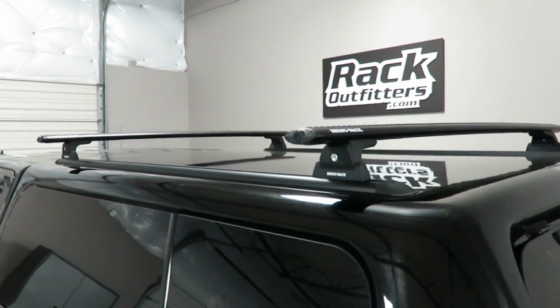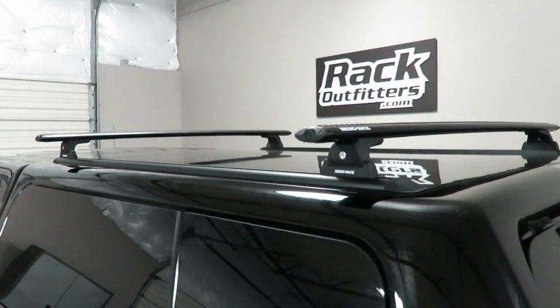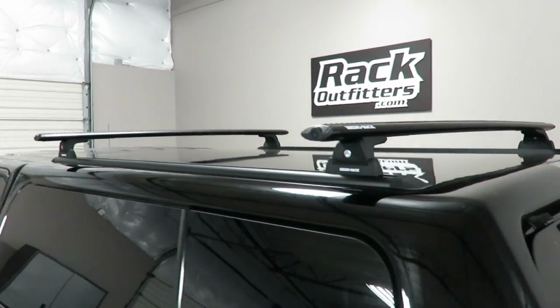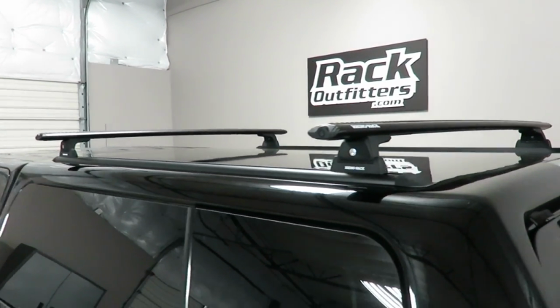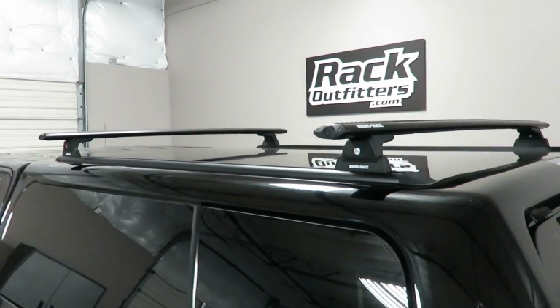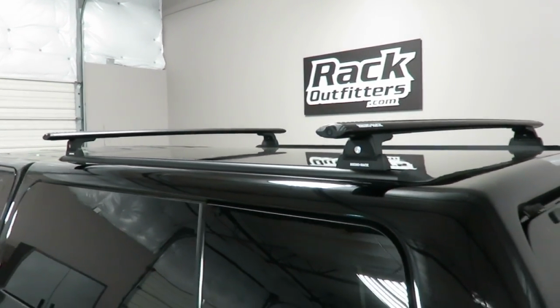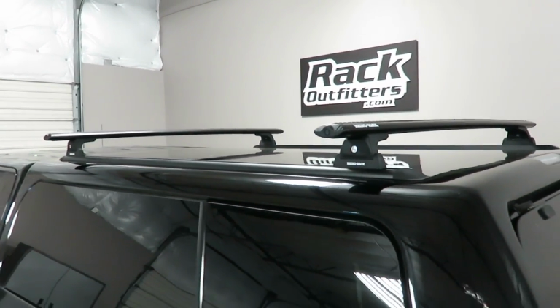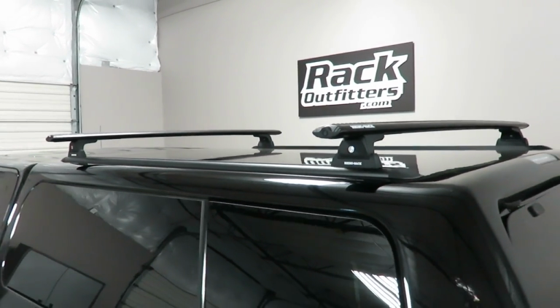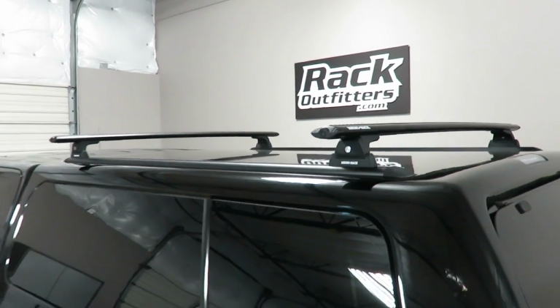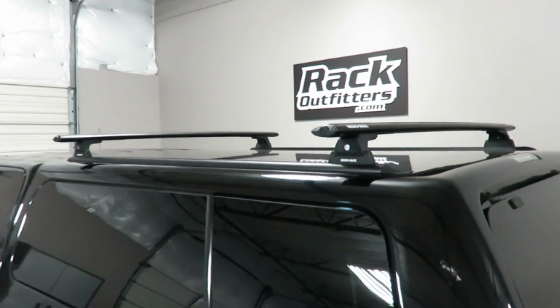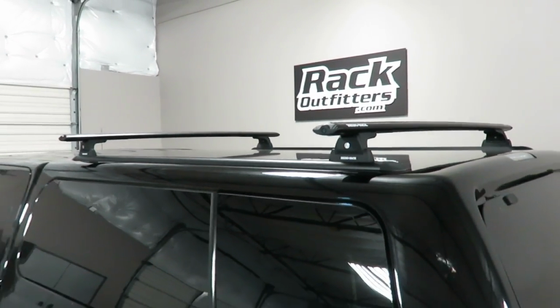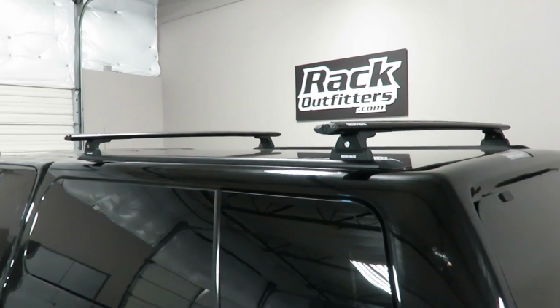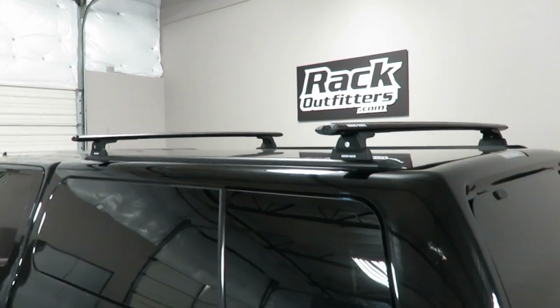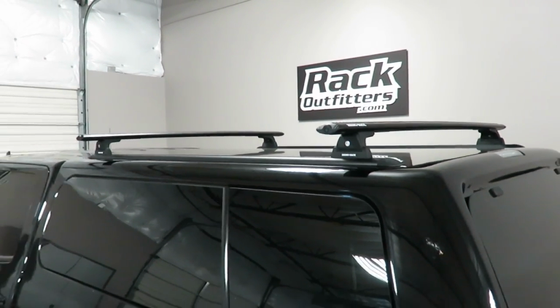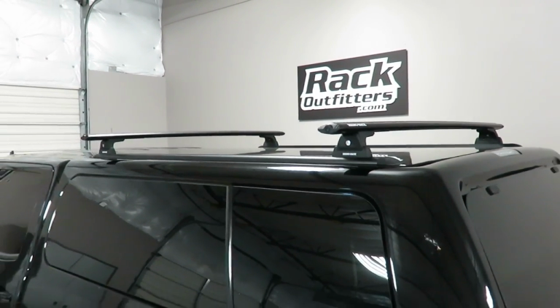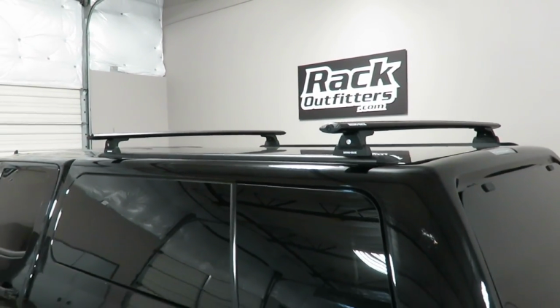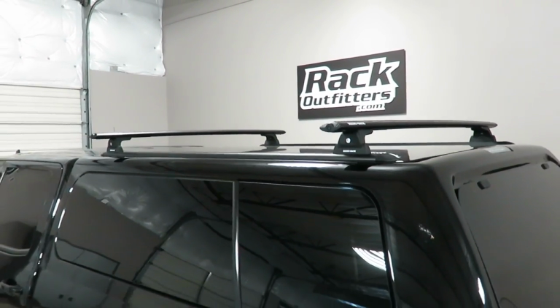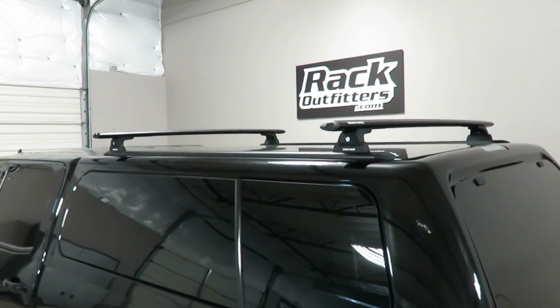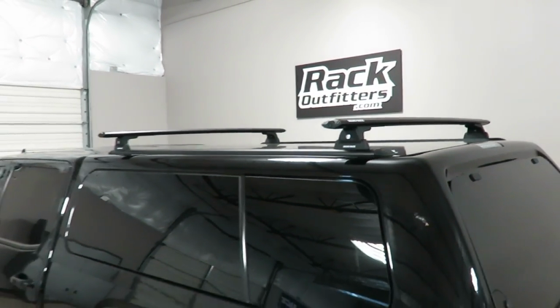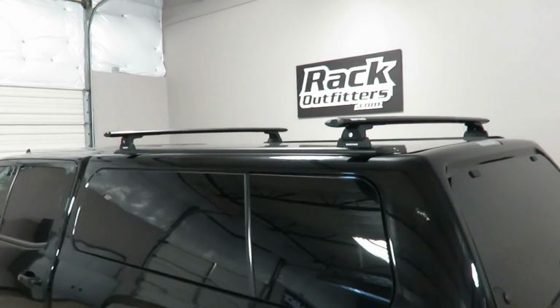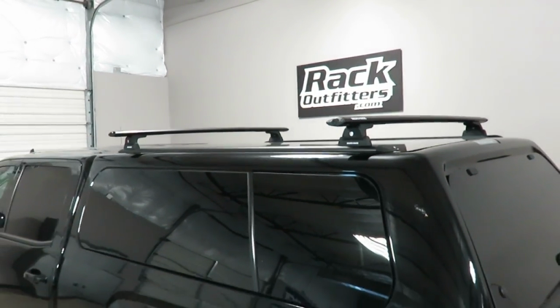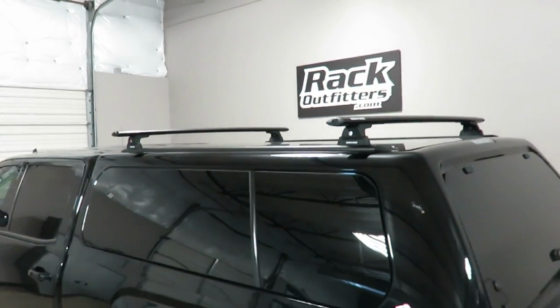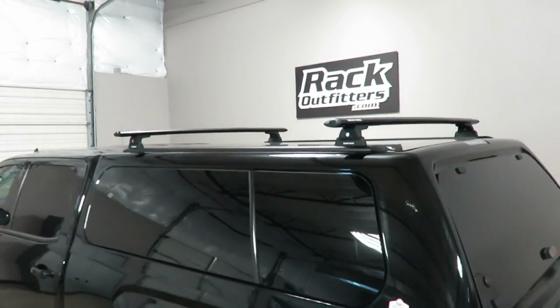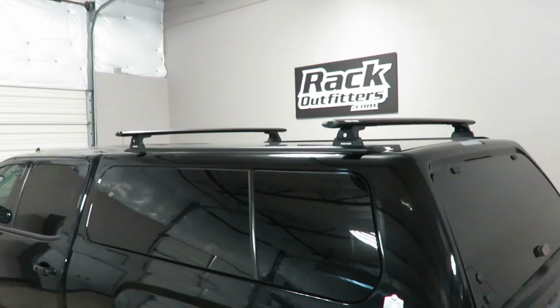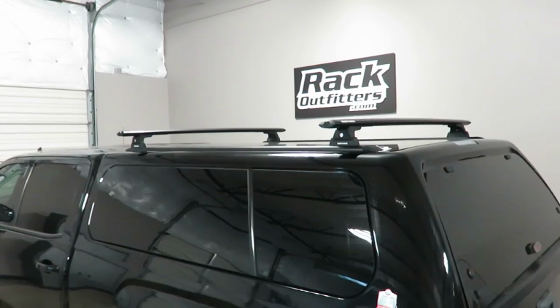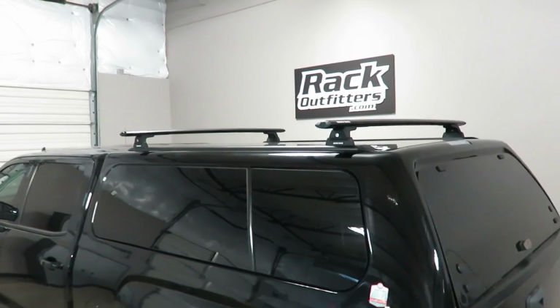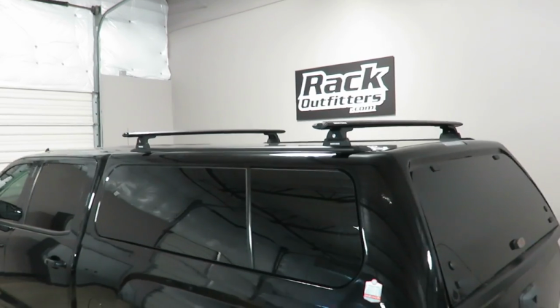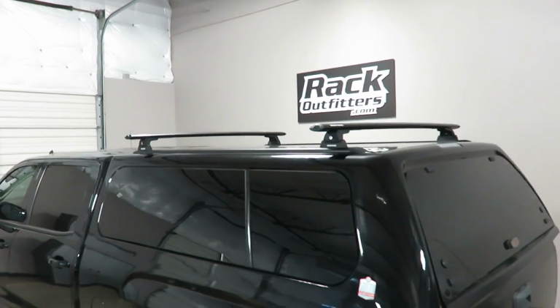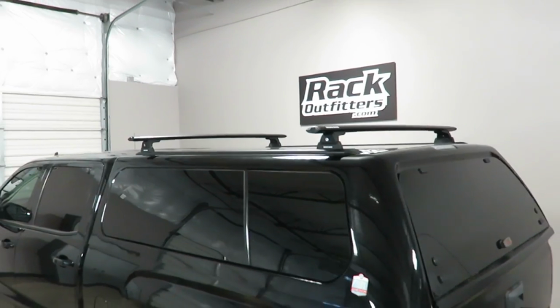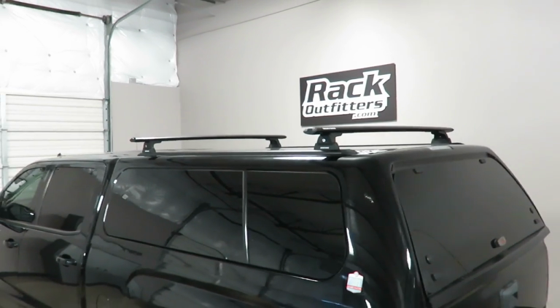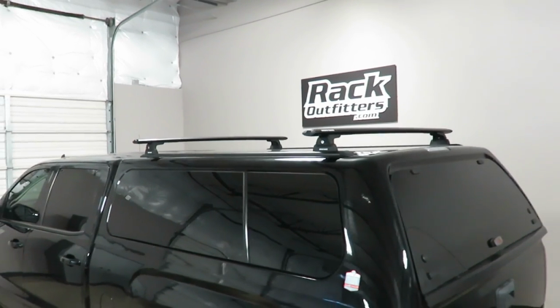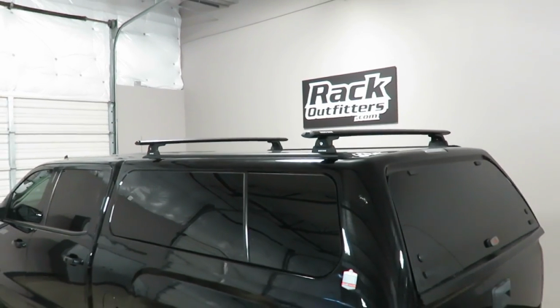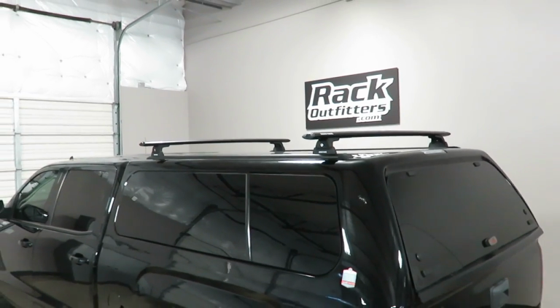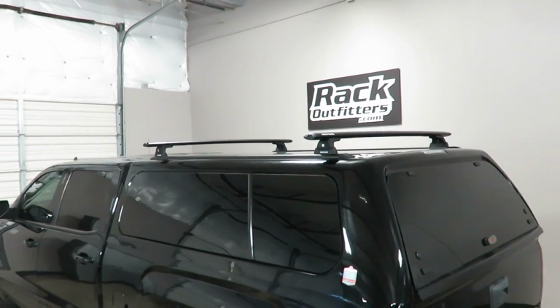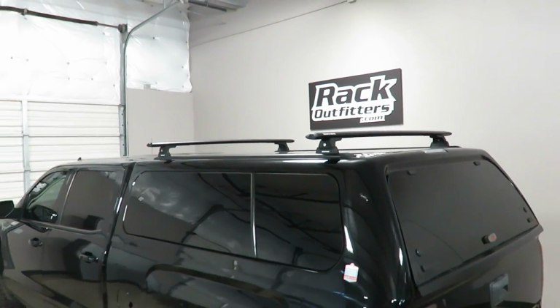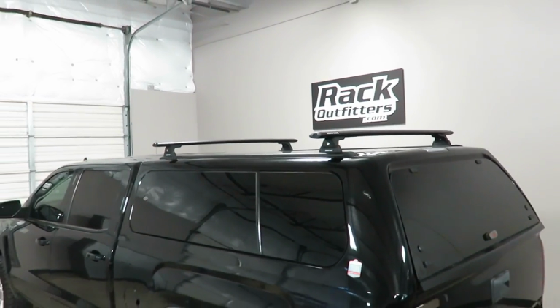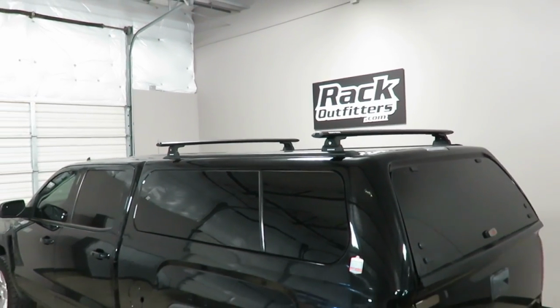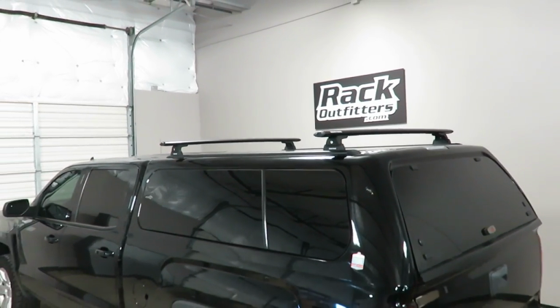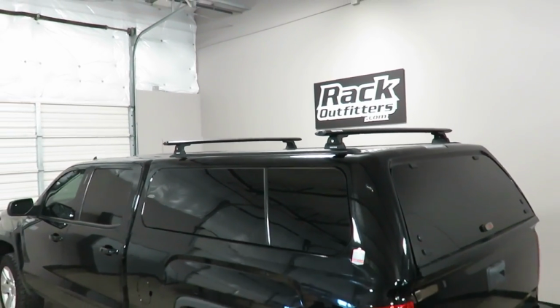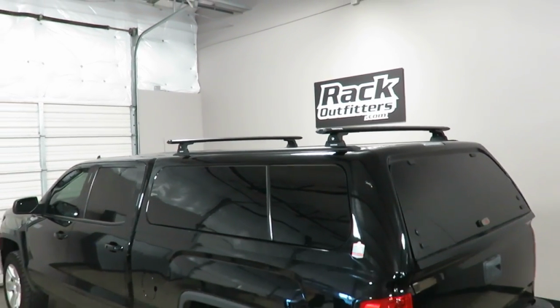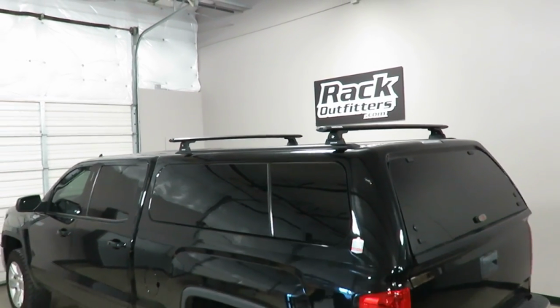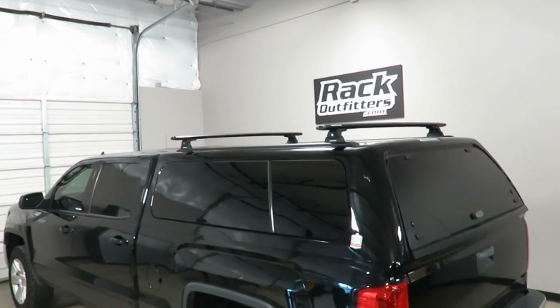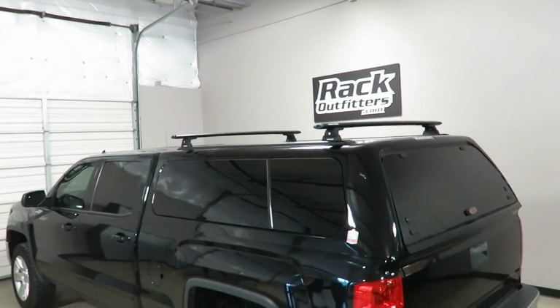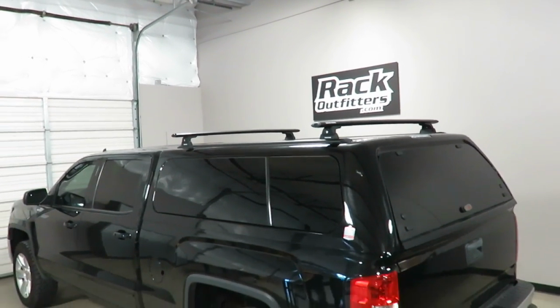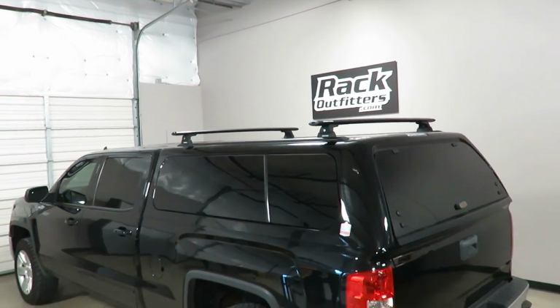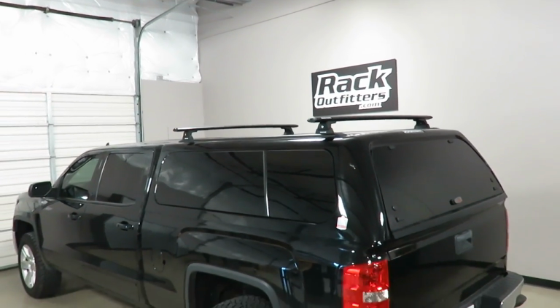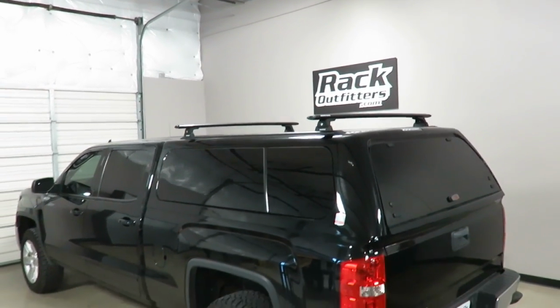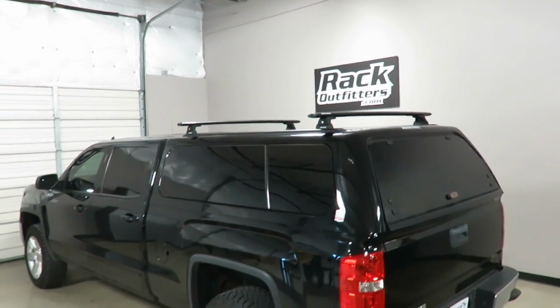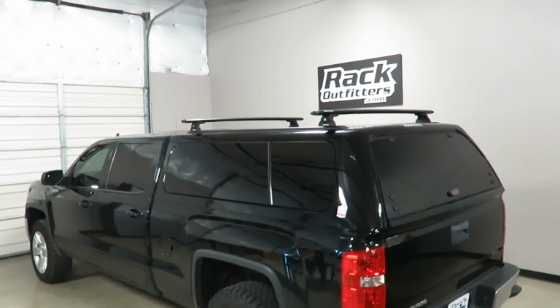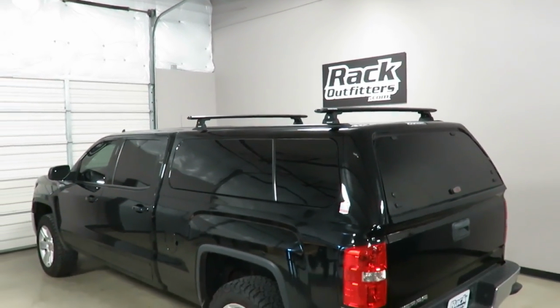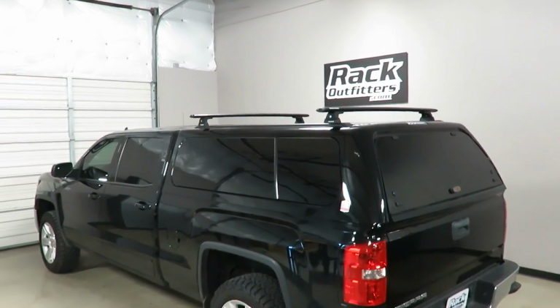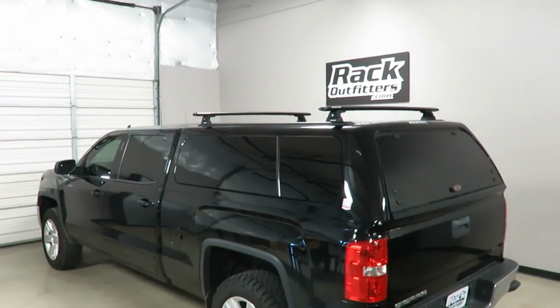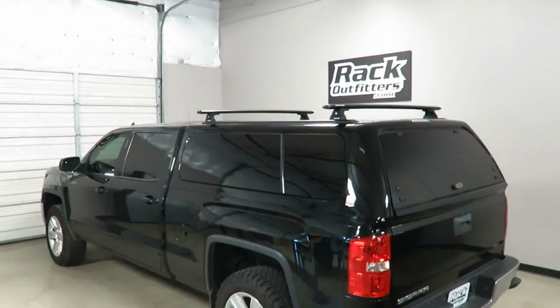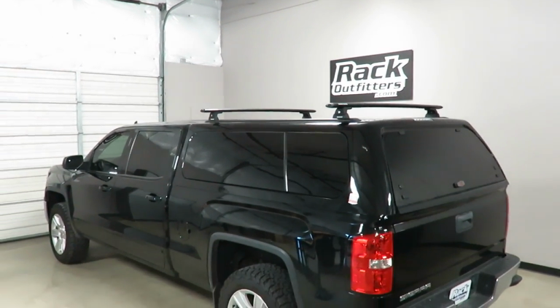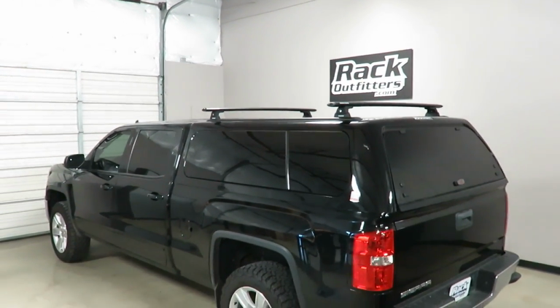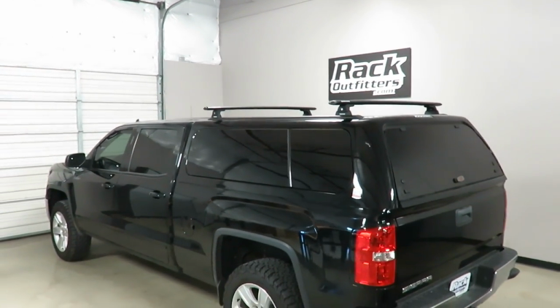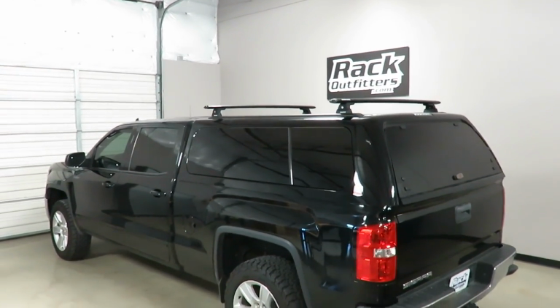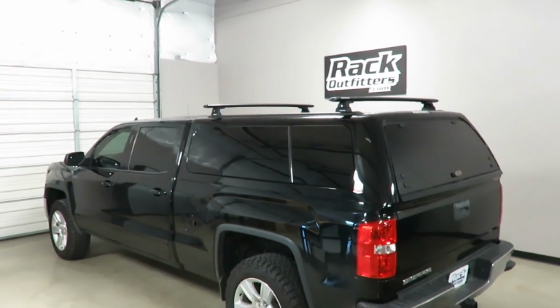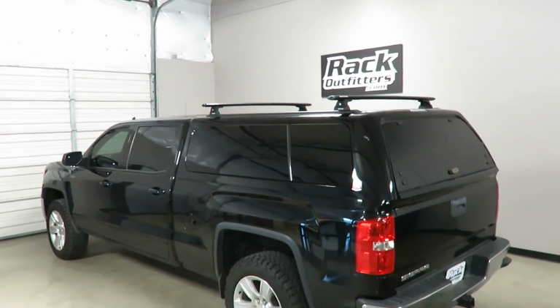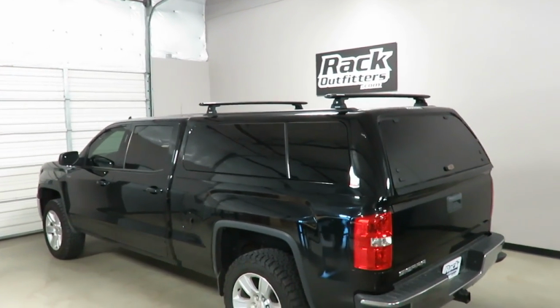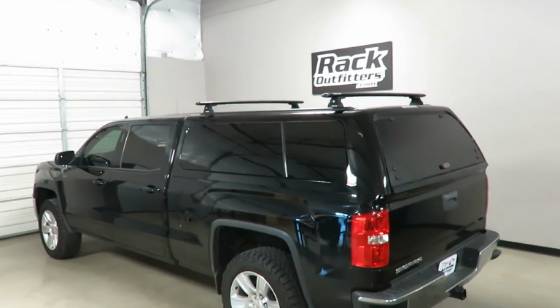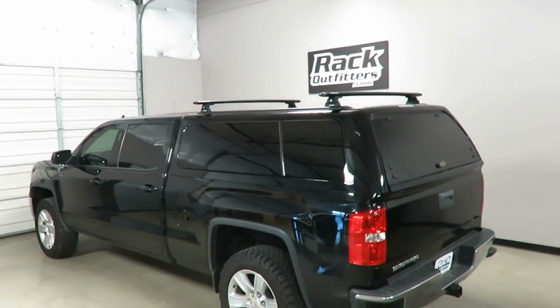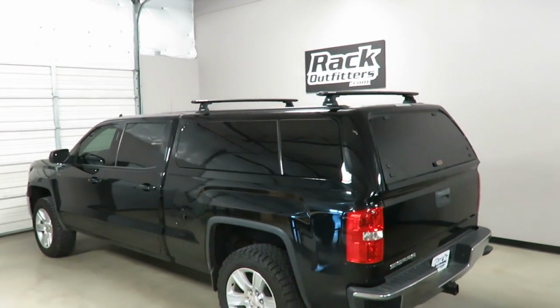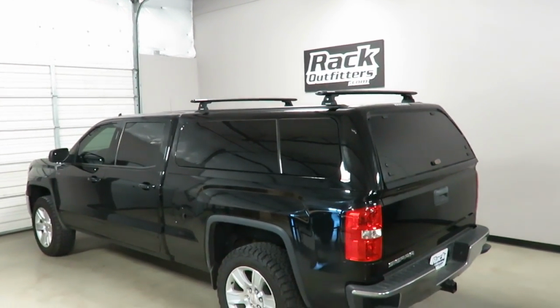This product and the full line of Rhino Rack products are available at rackoutfitters.com. Click the information icon for complete details, pricing and promotions.